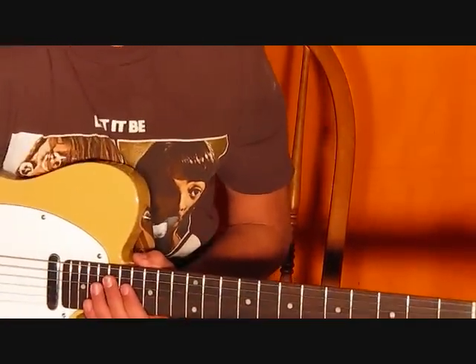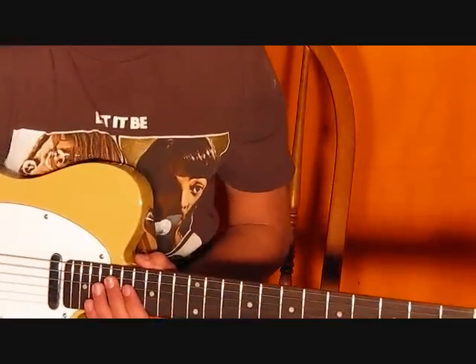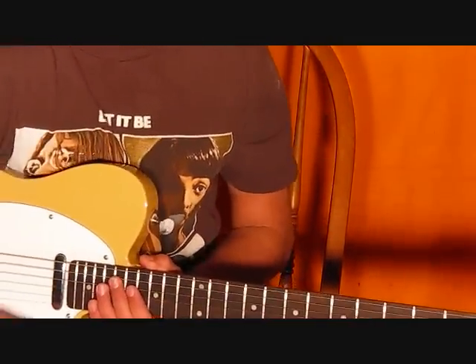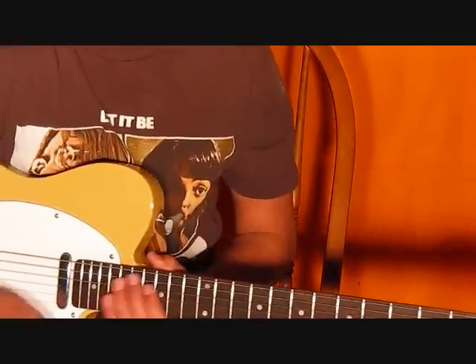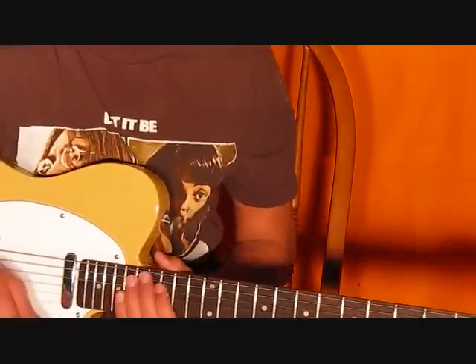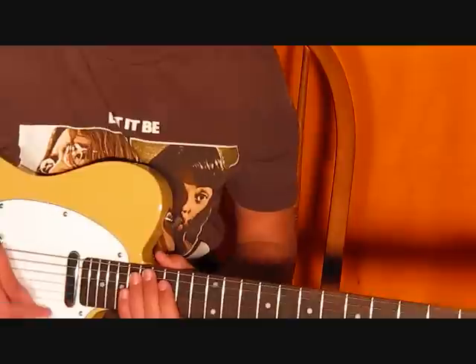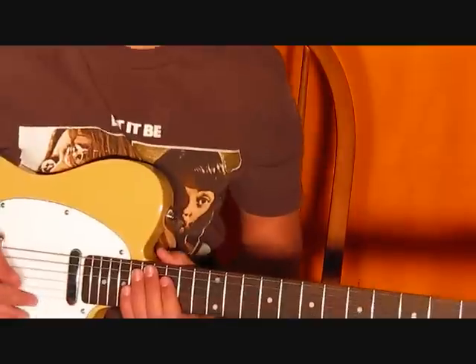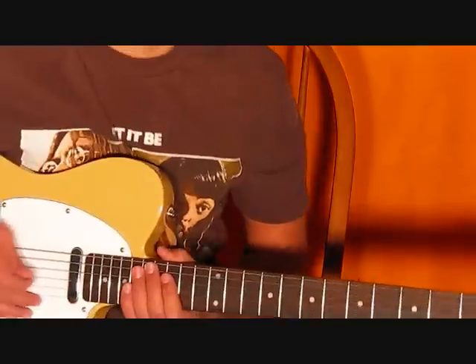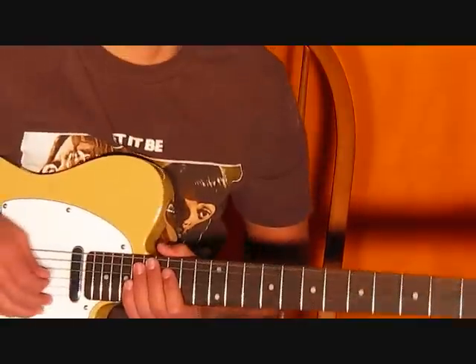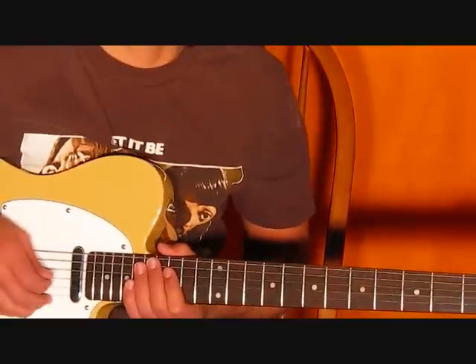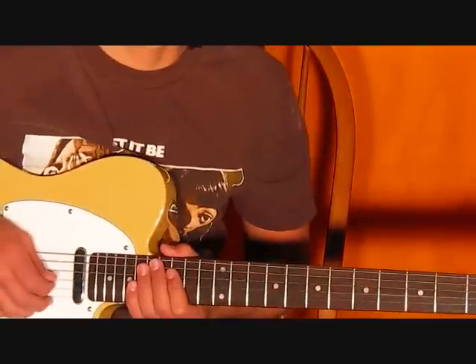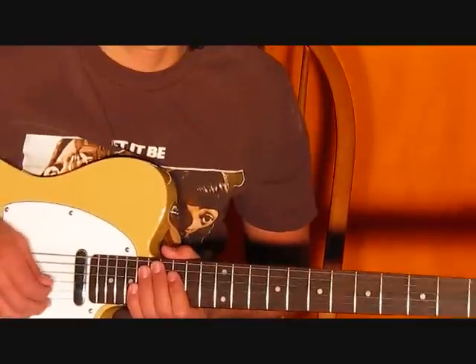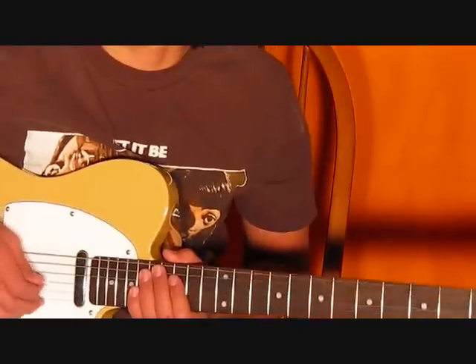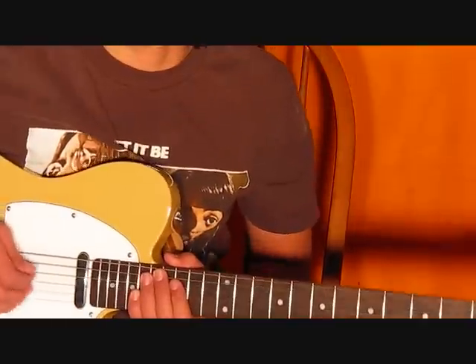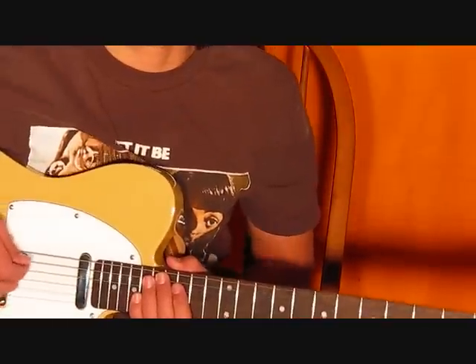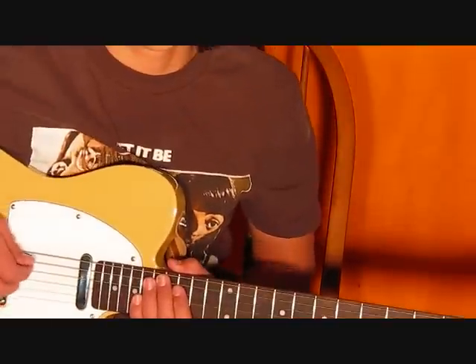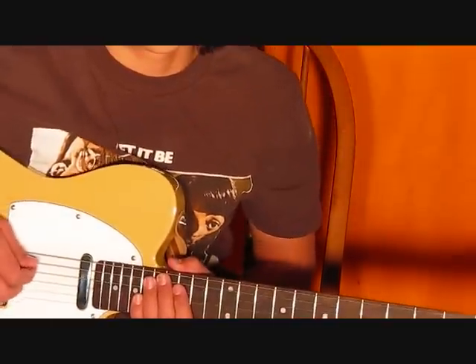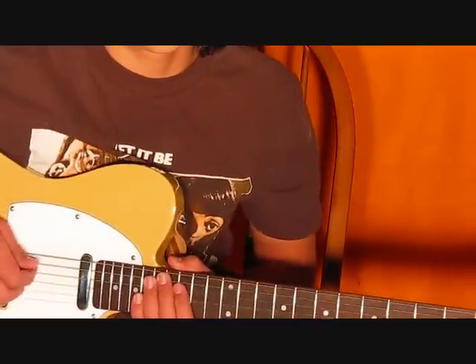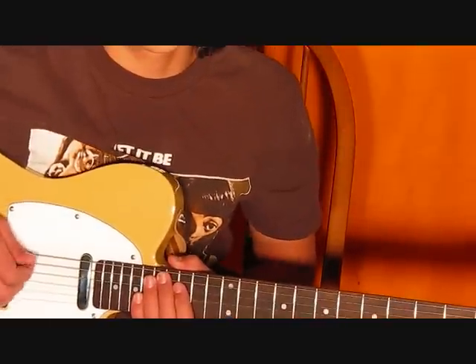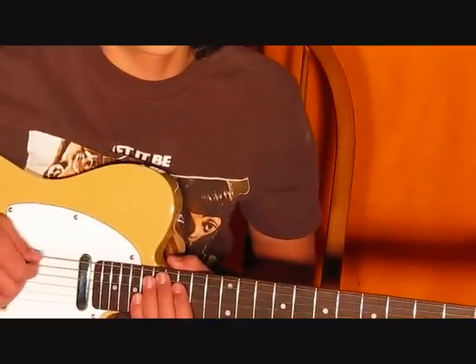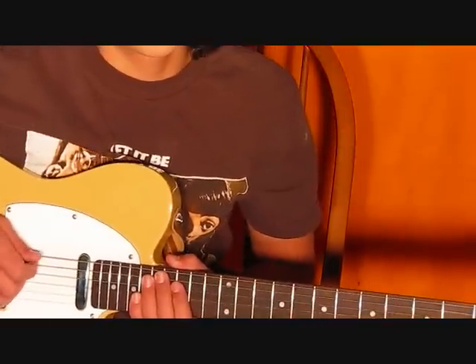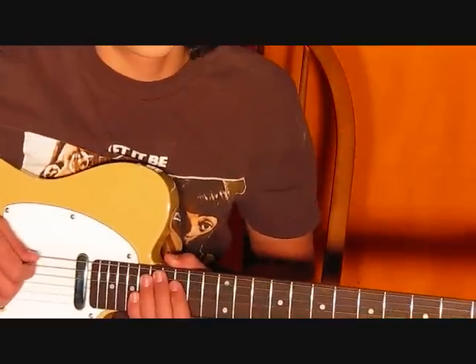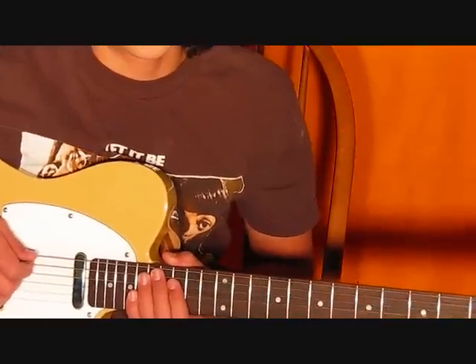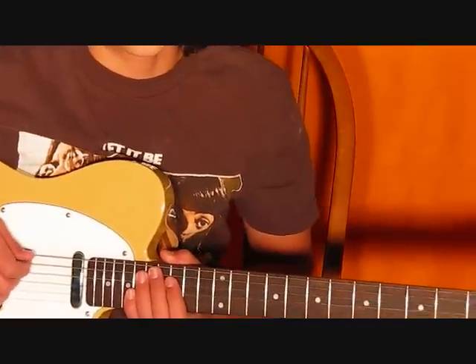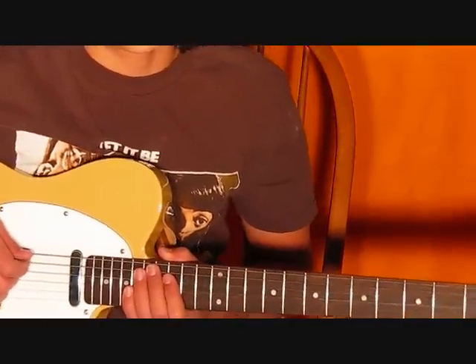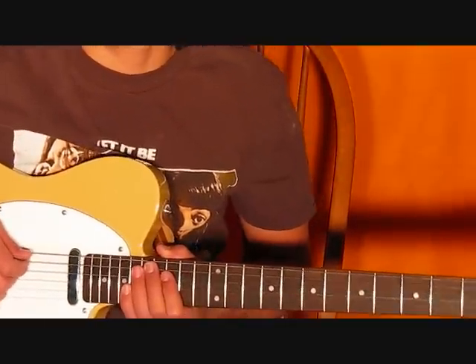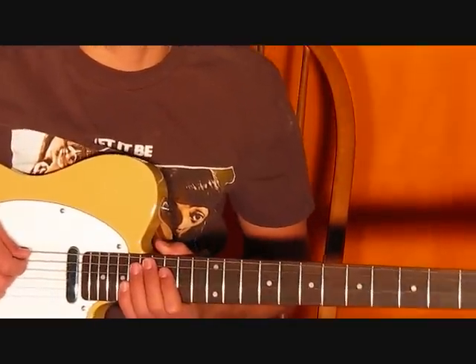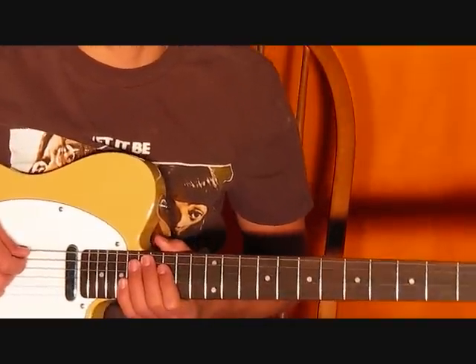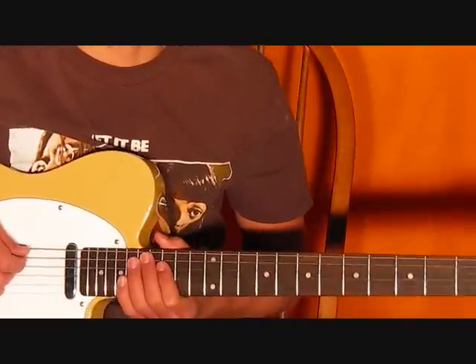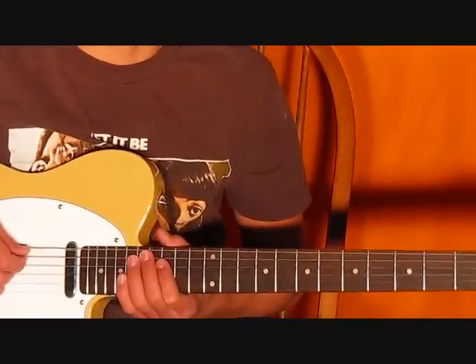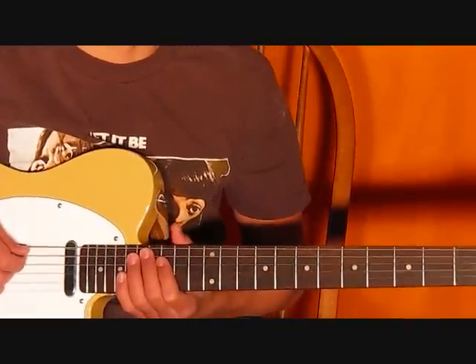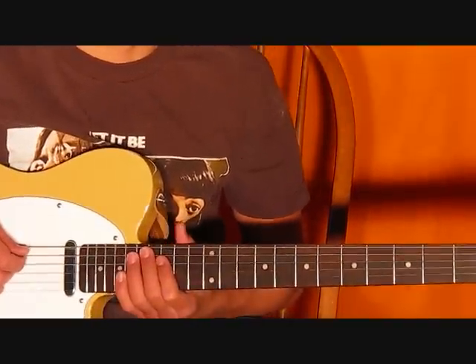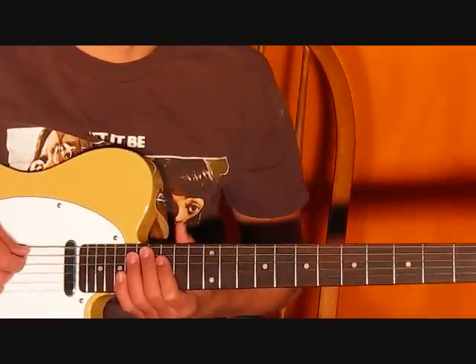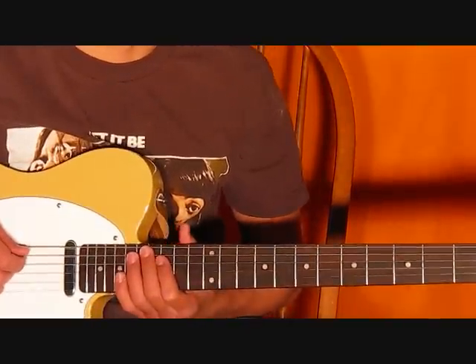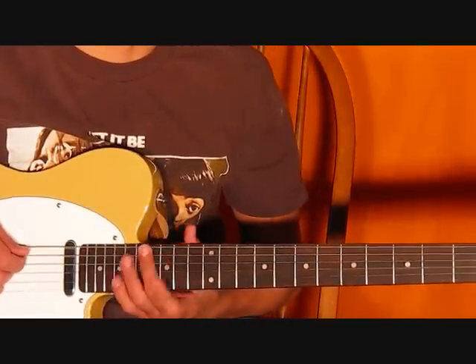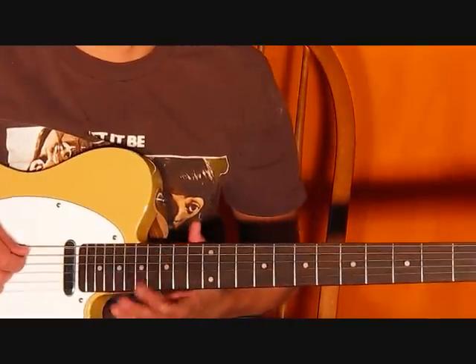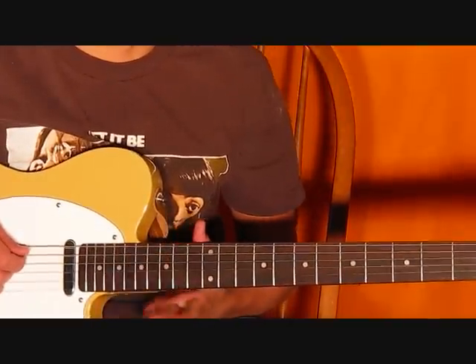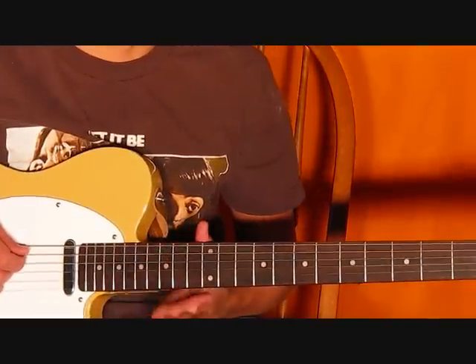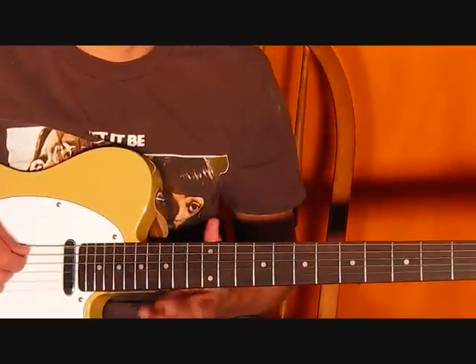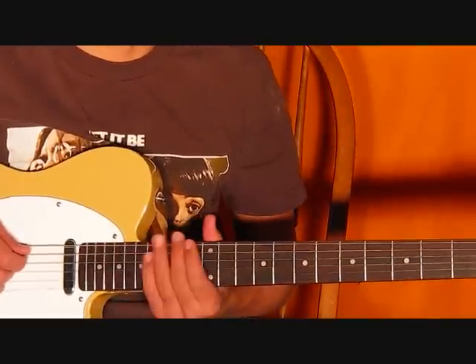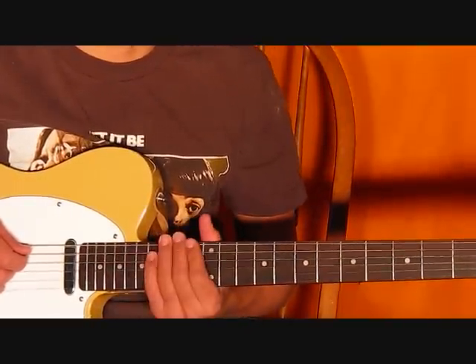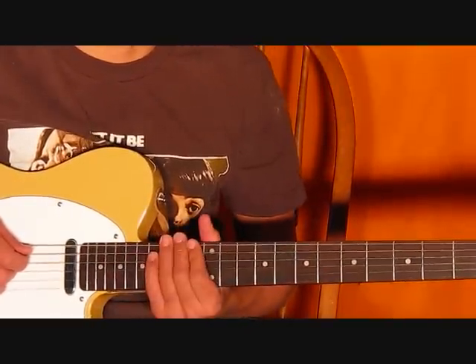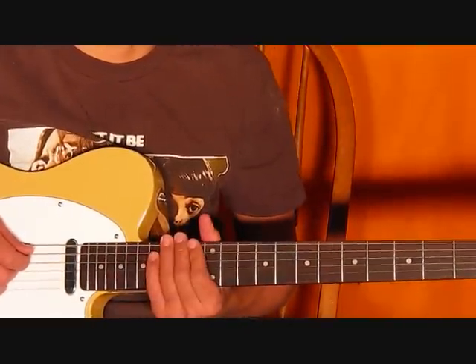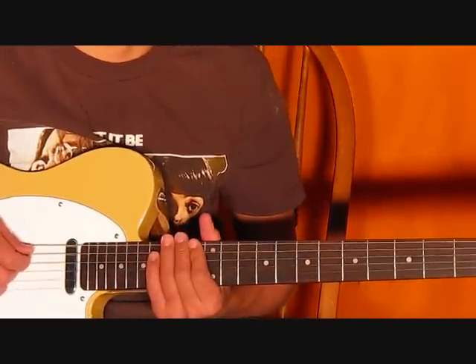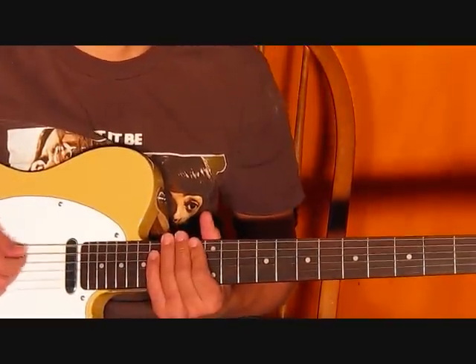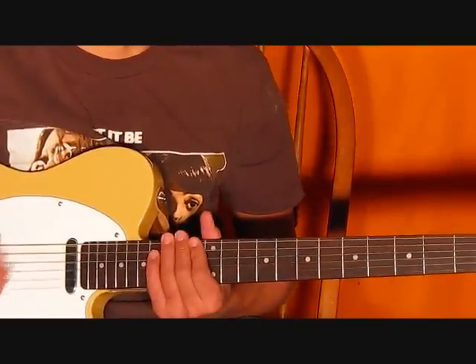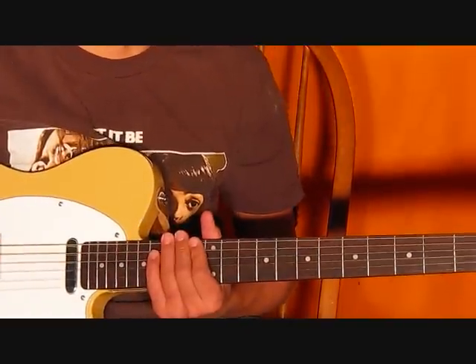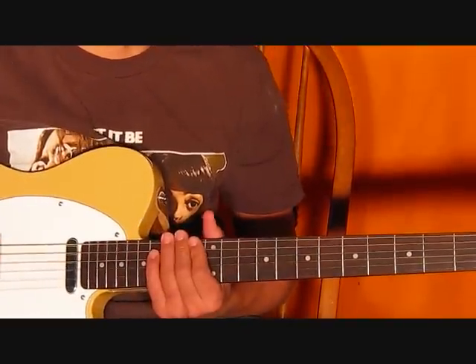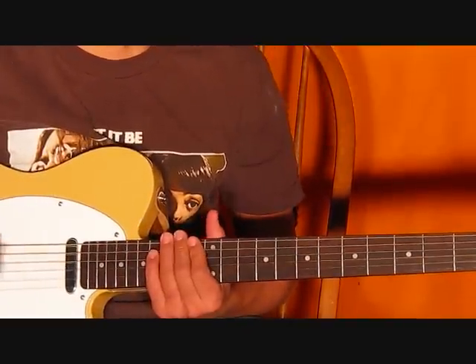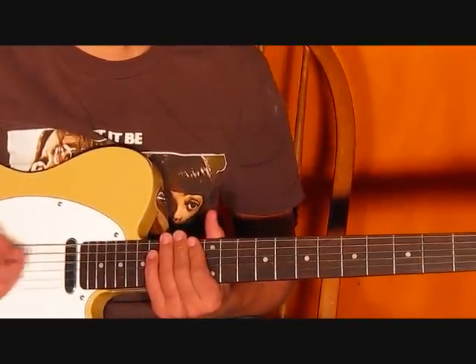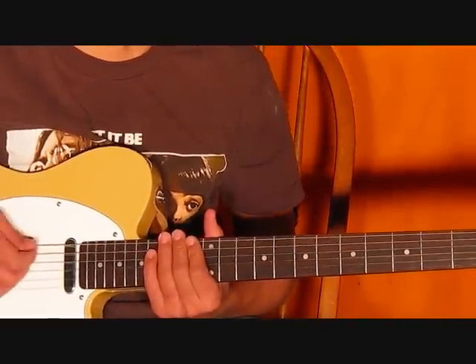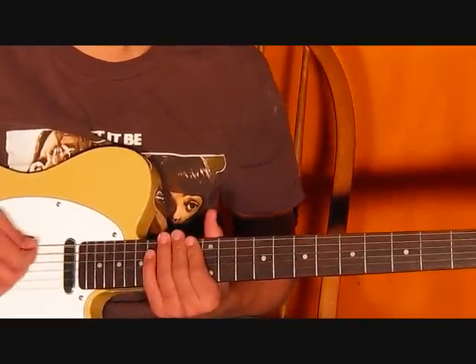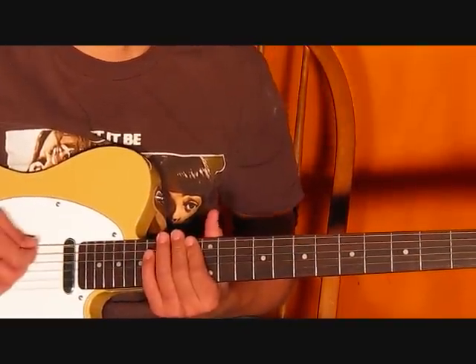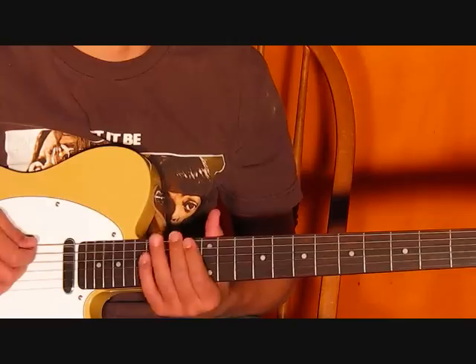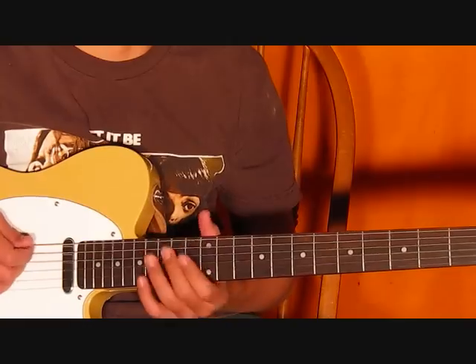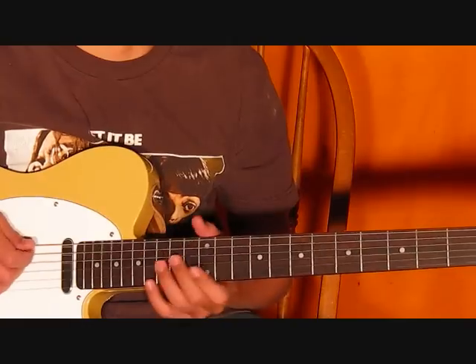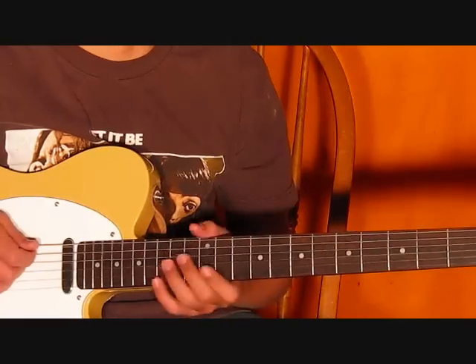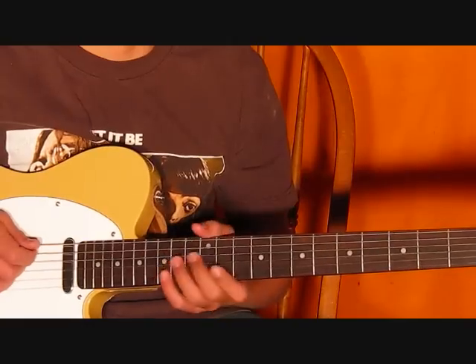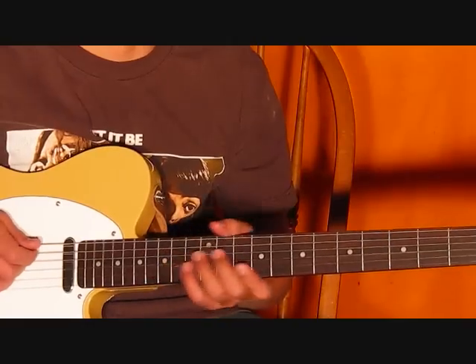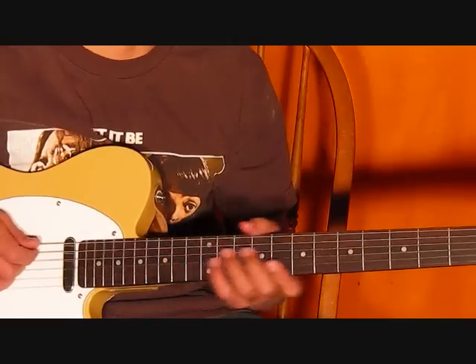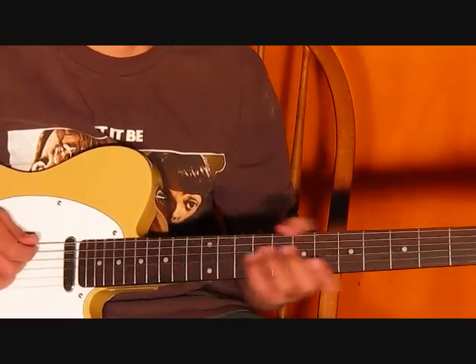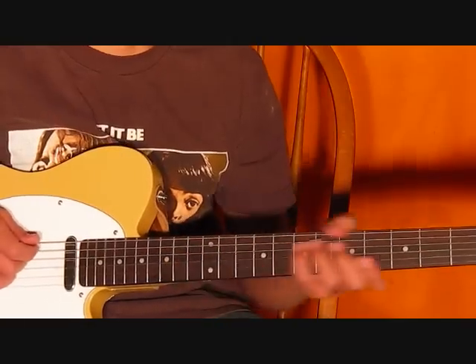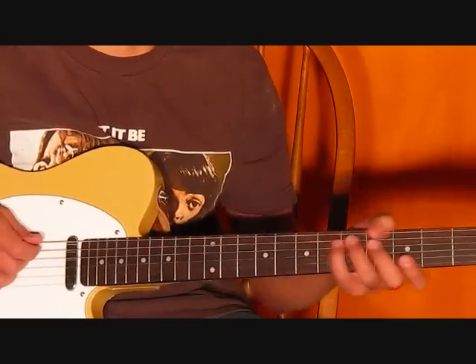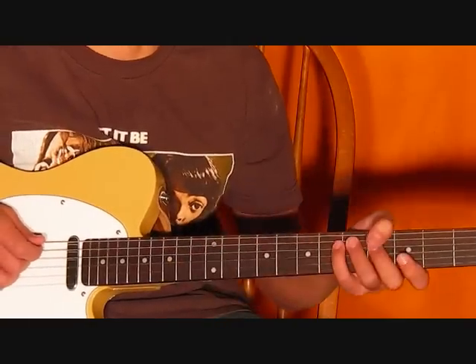Then I'll show you the chords that are left in the song, and that's pretty much it, and you're going to learn how to do it.